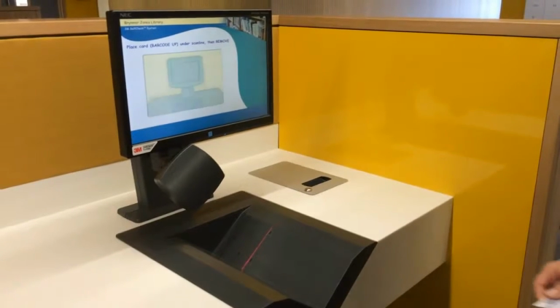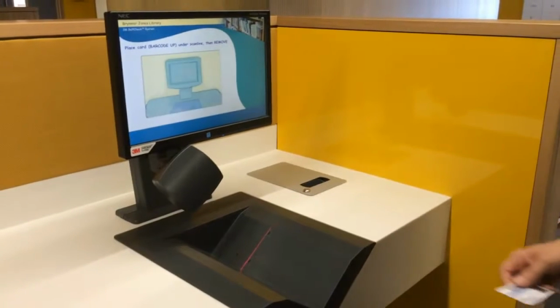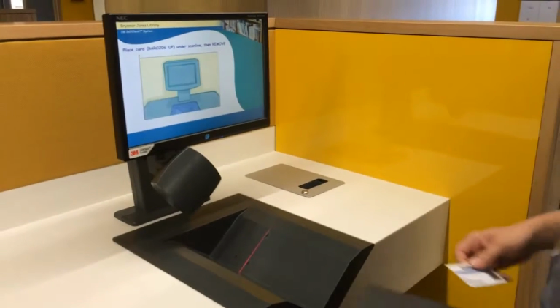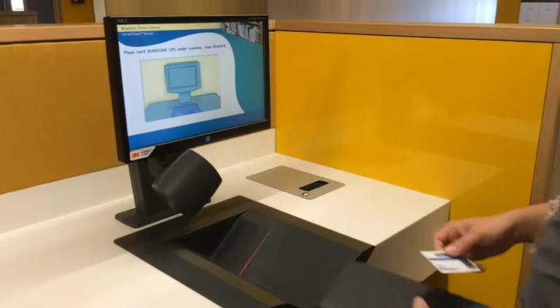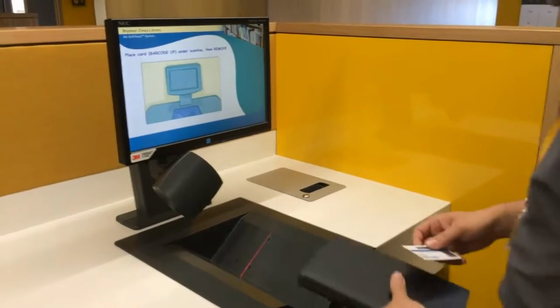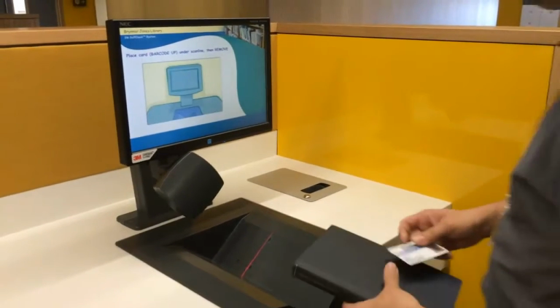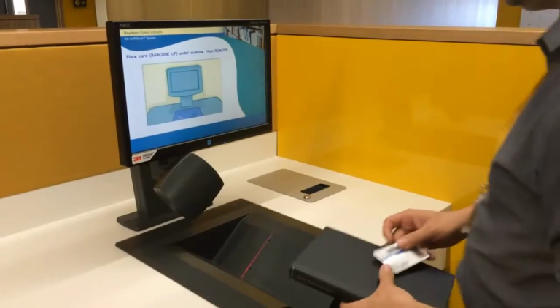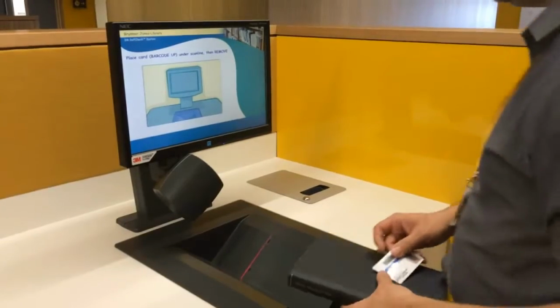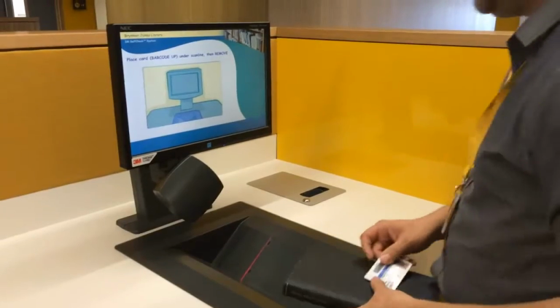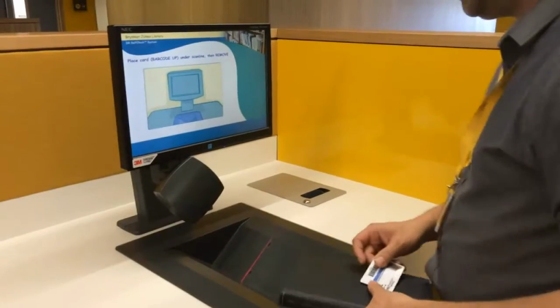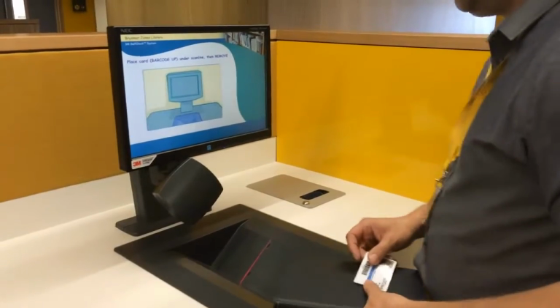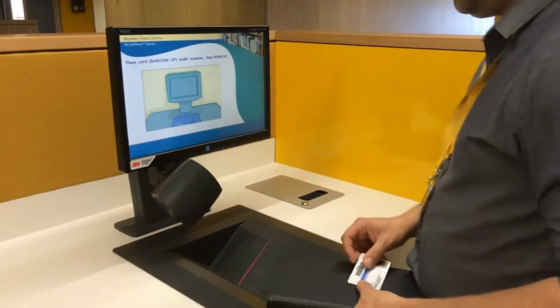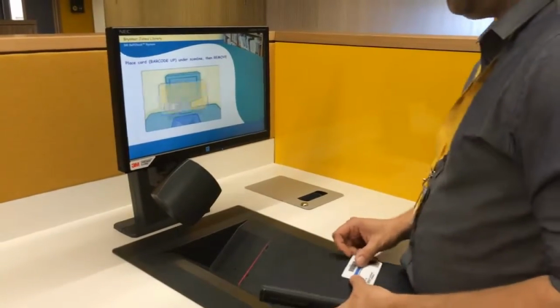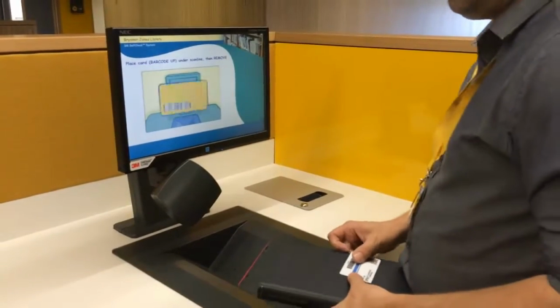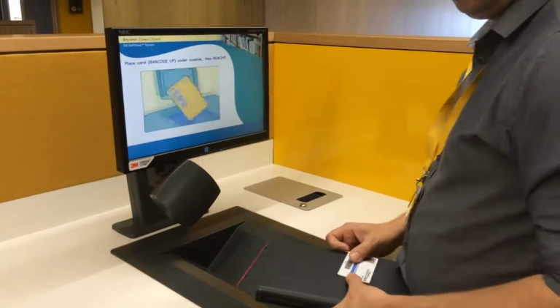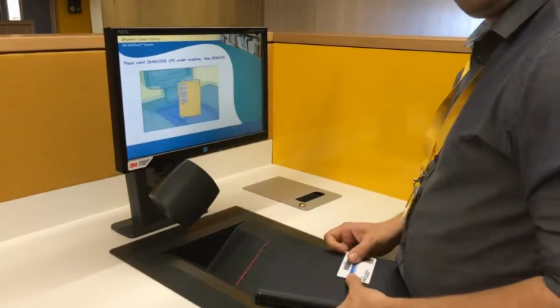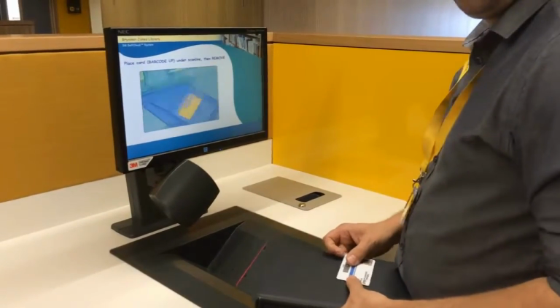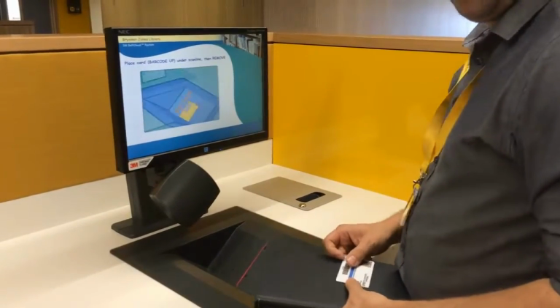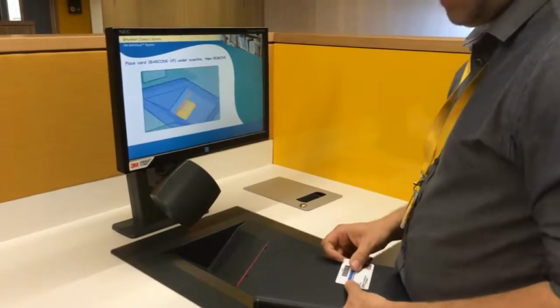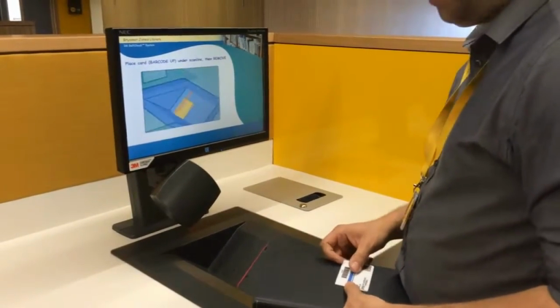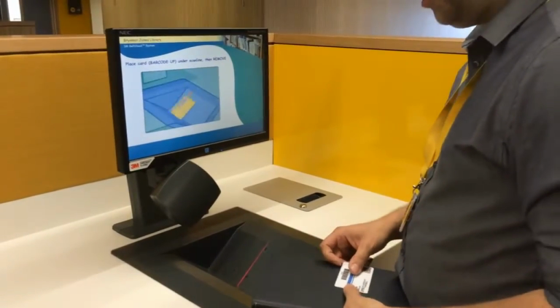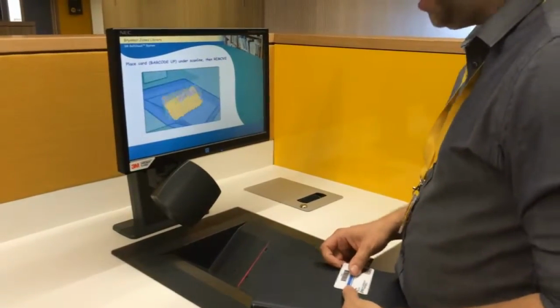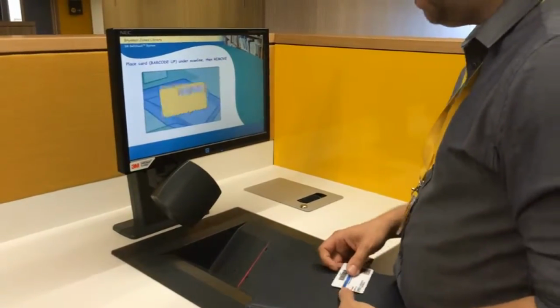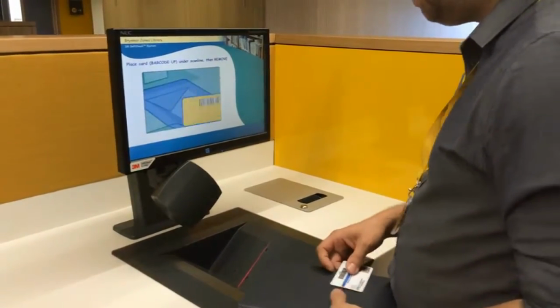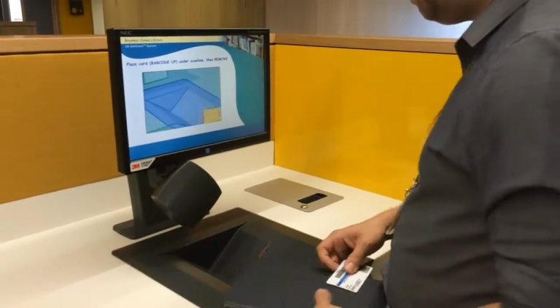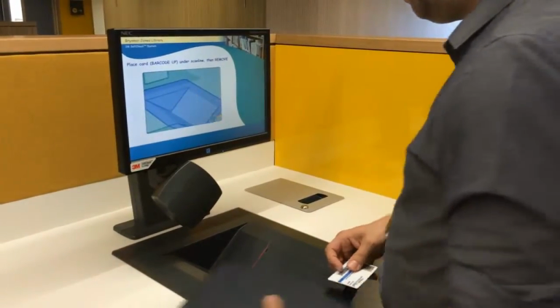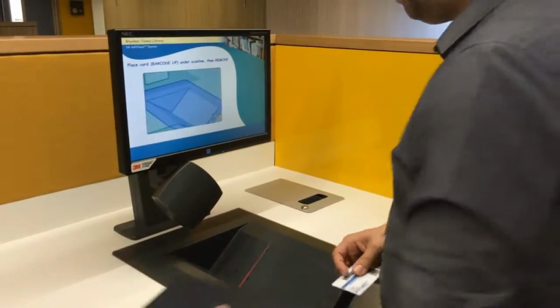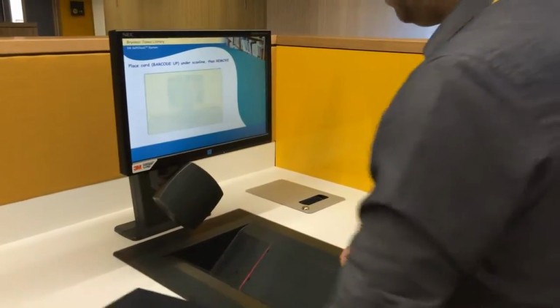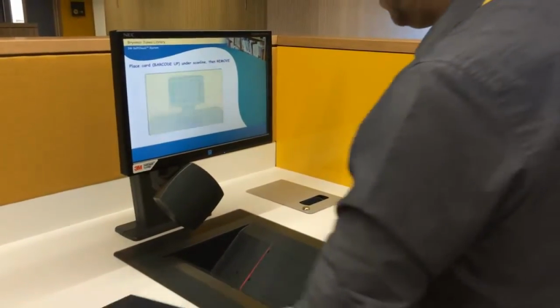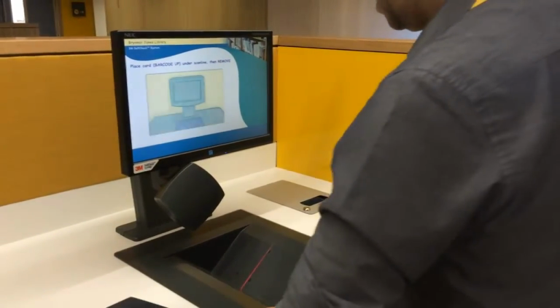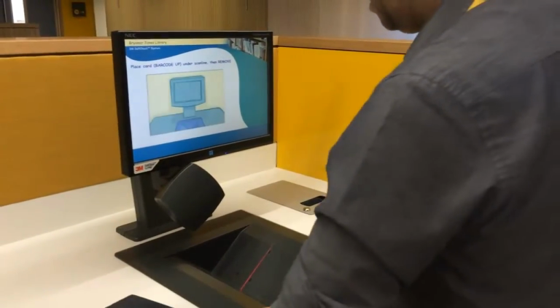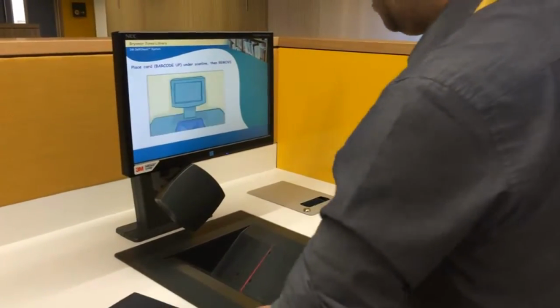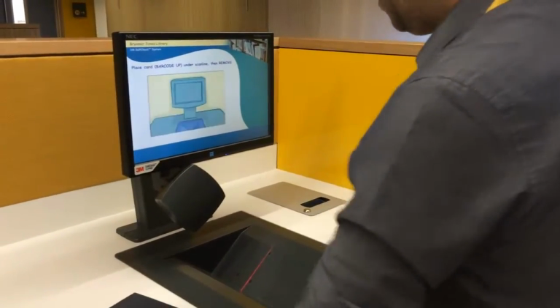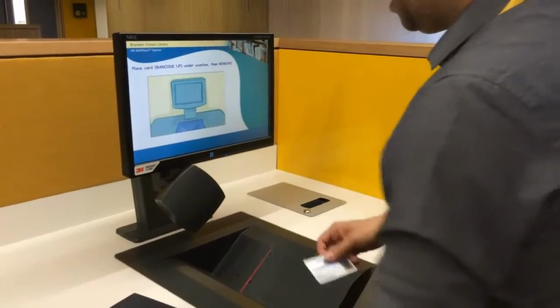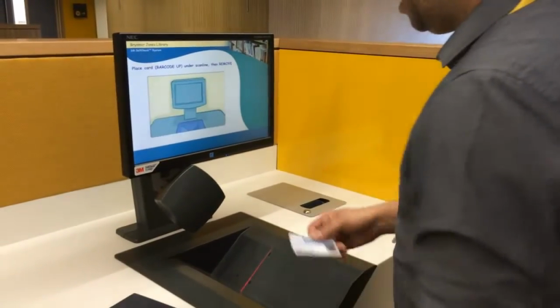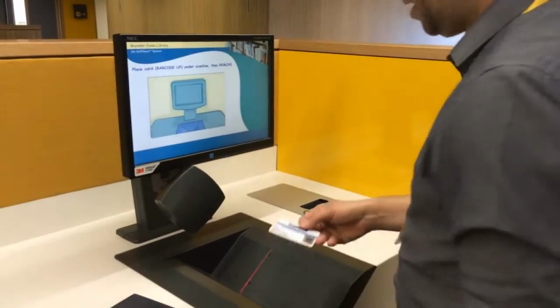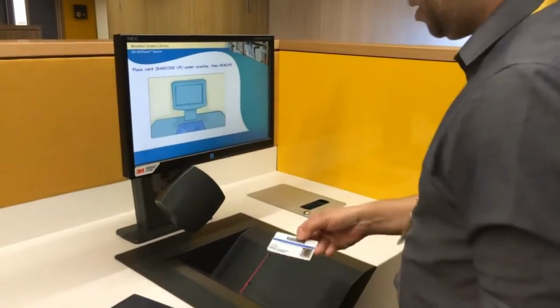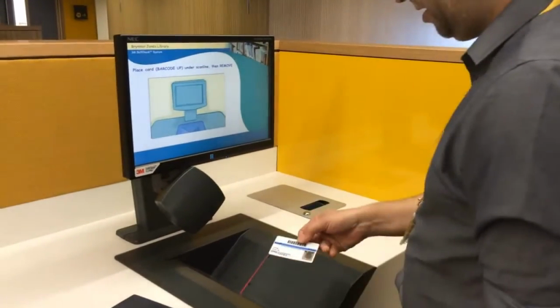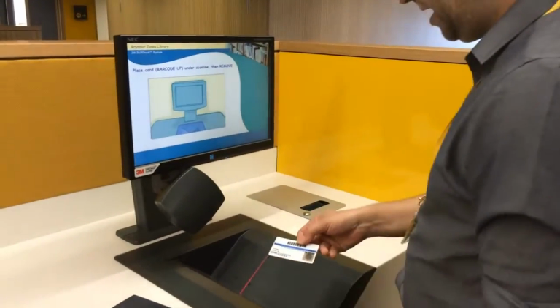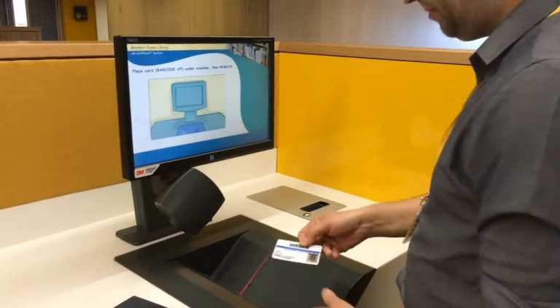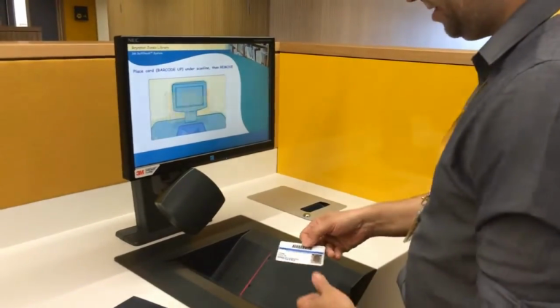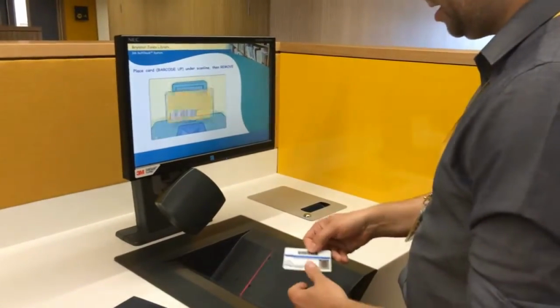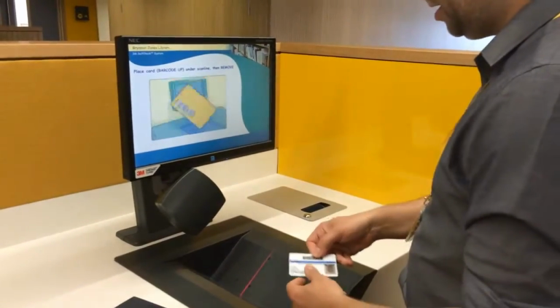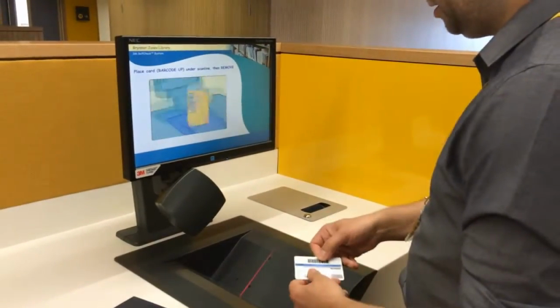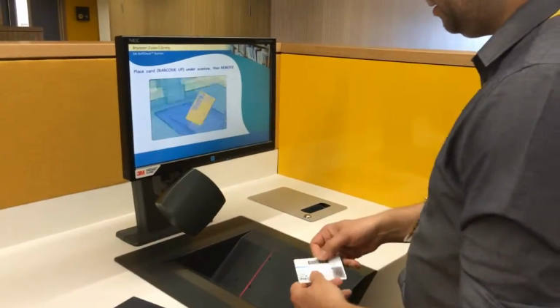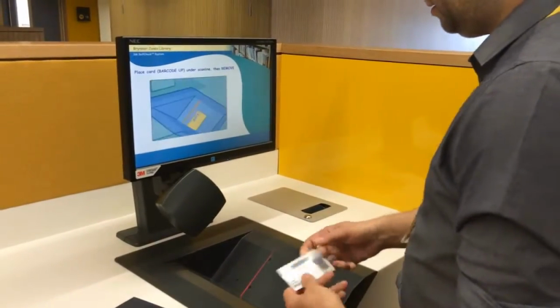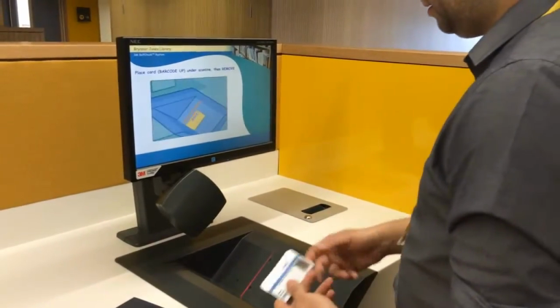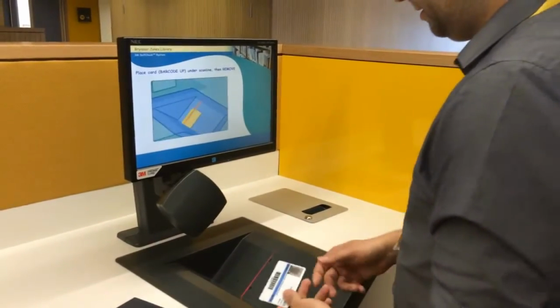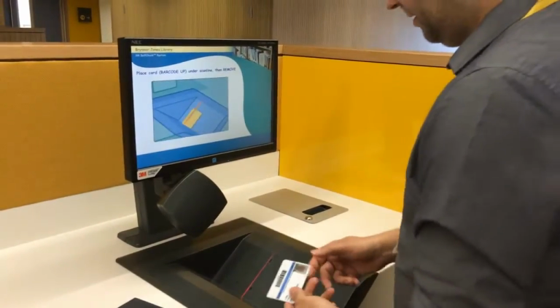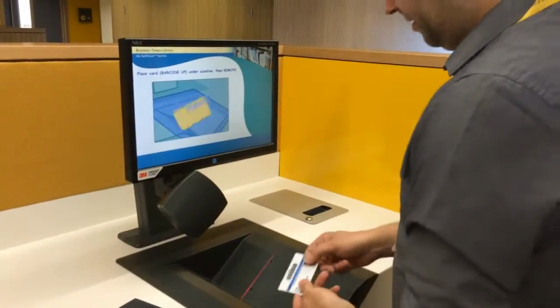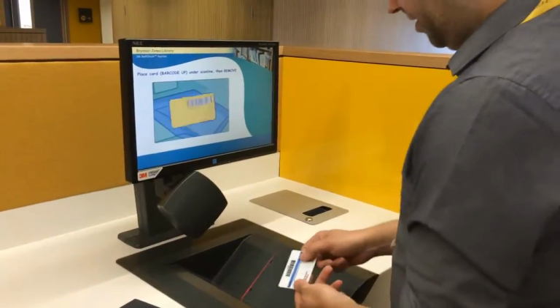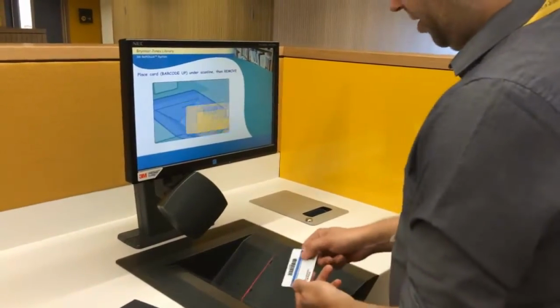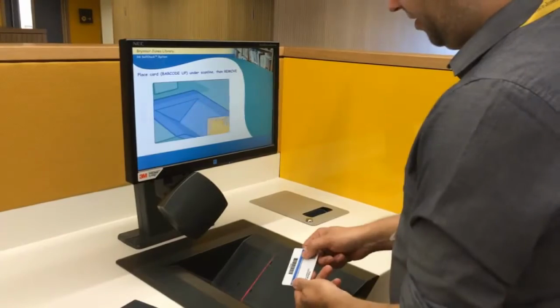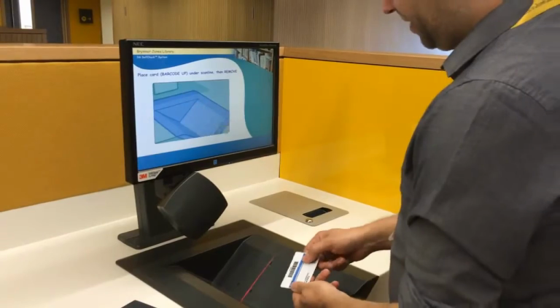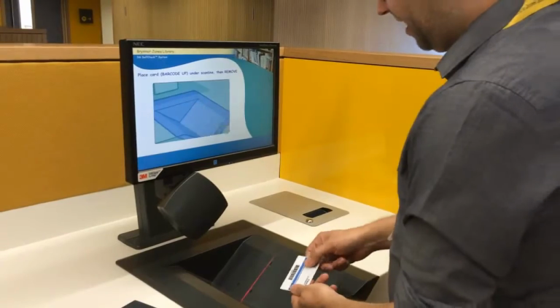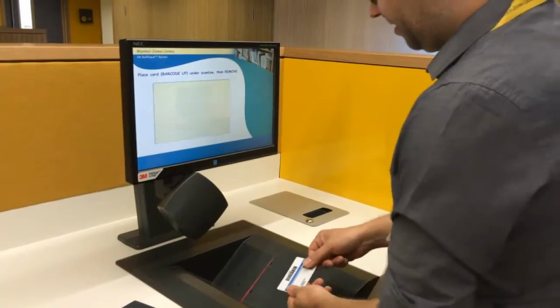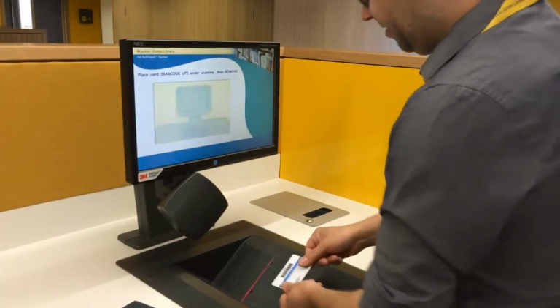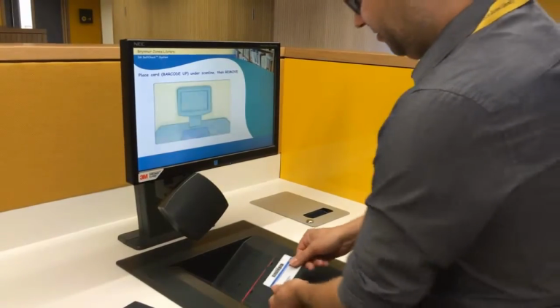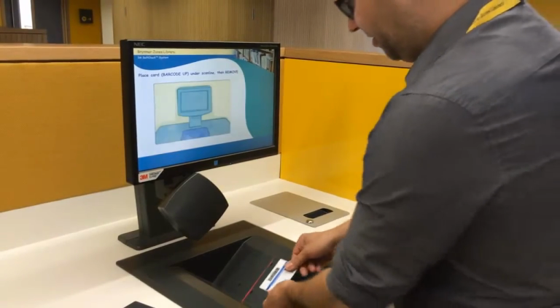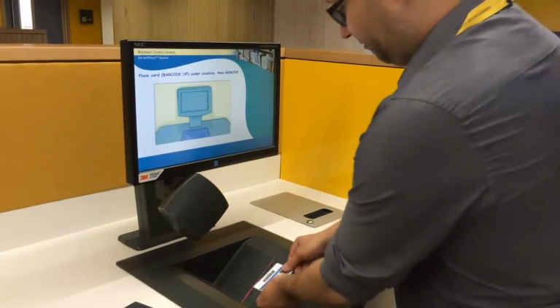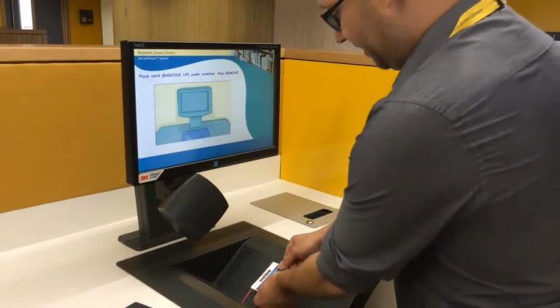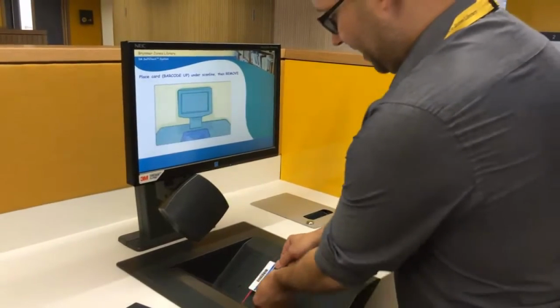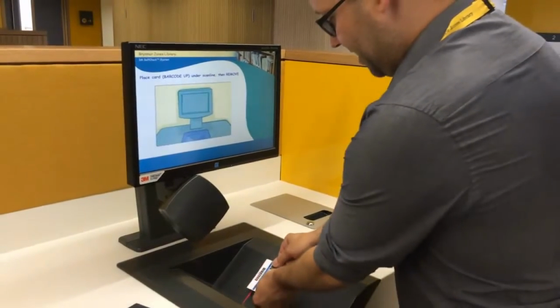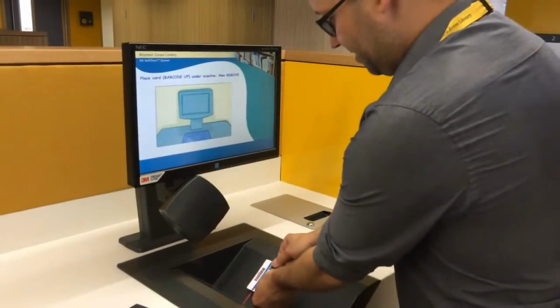We will now show you how to borrow a book from the library. First, take your library card and hold the barcode under the red line.